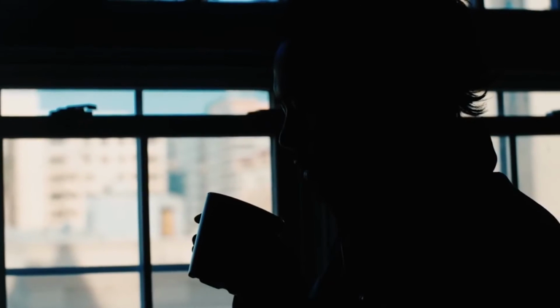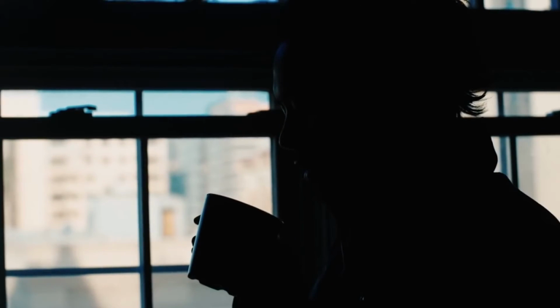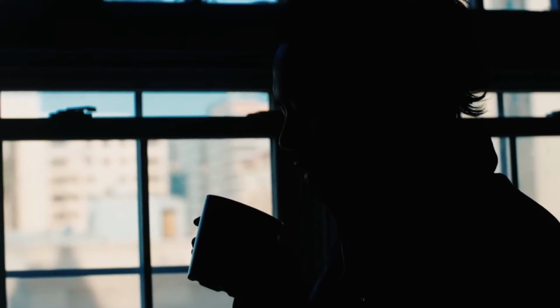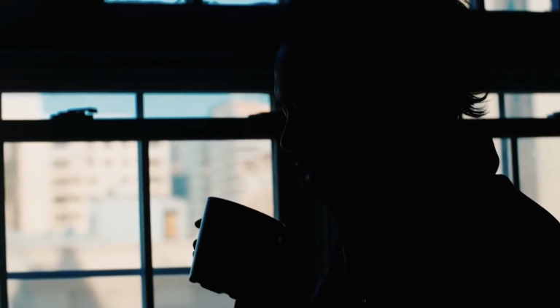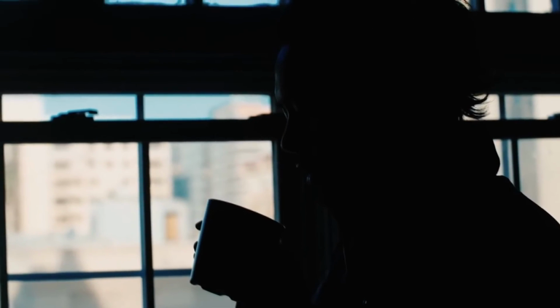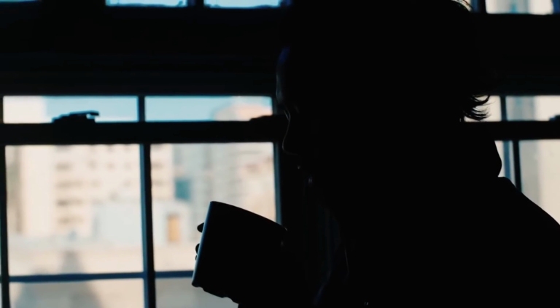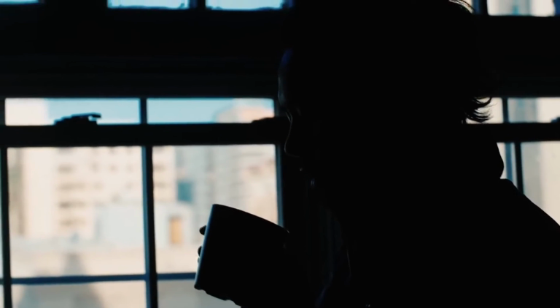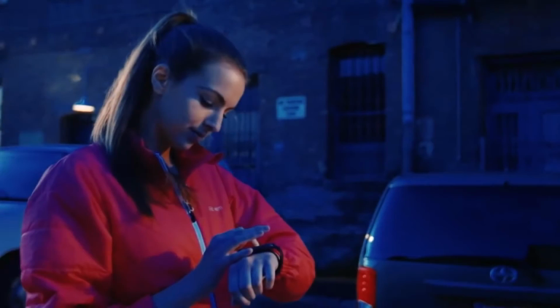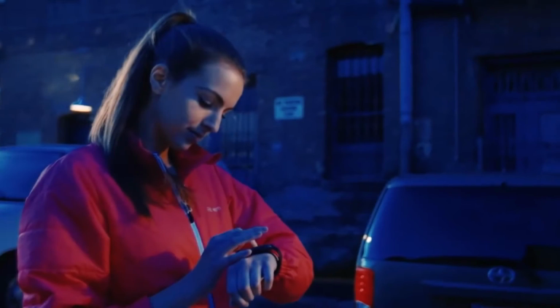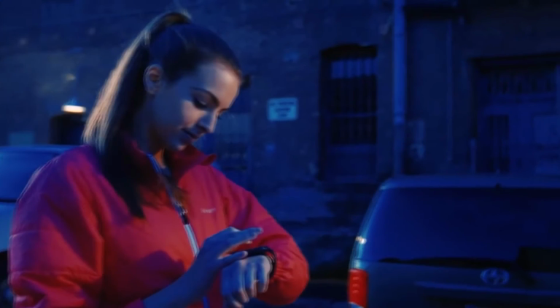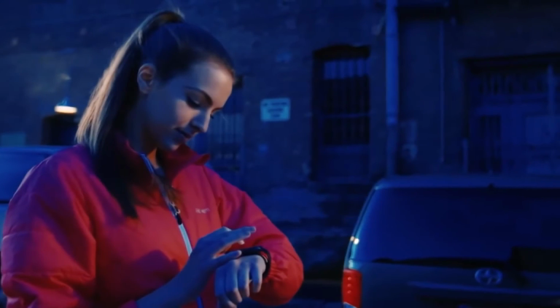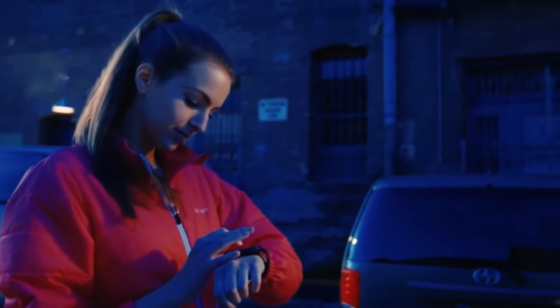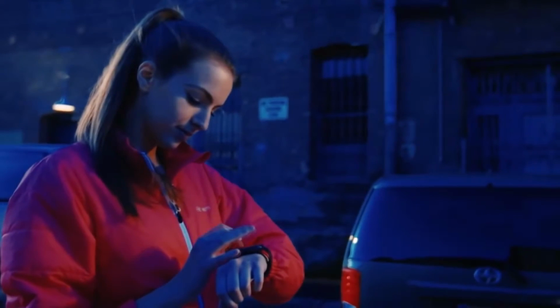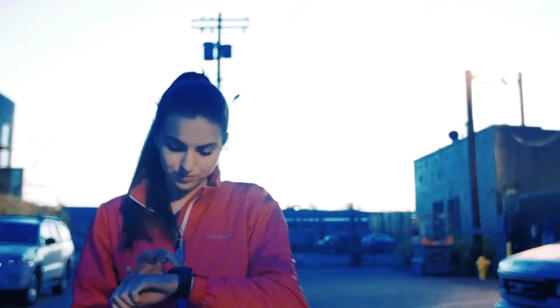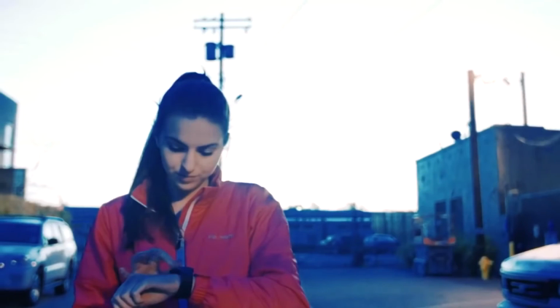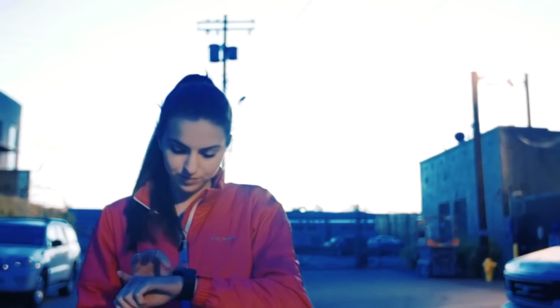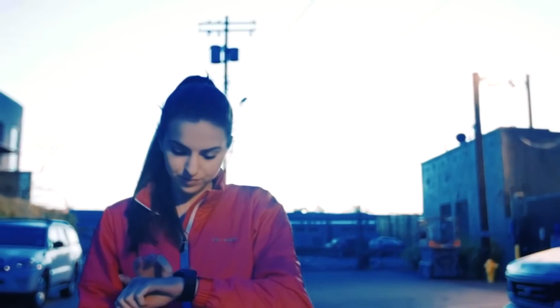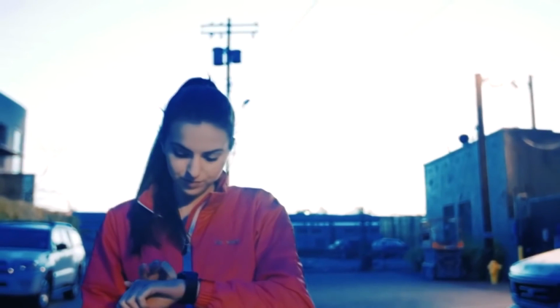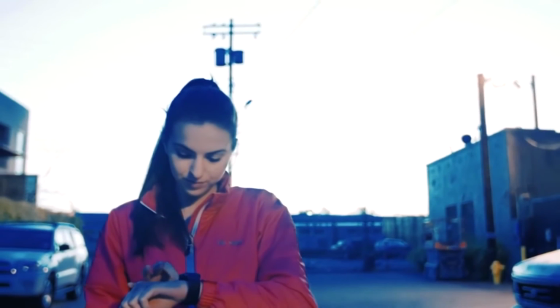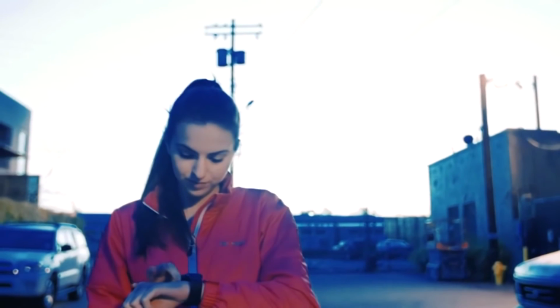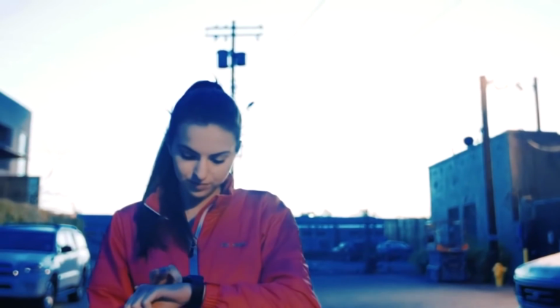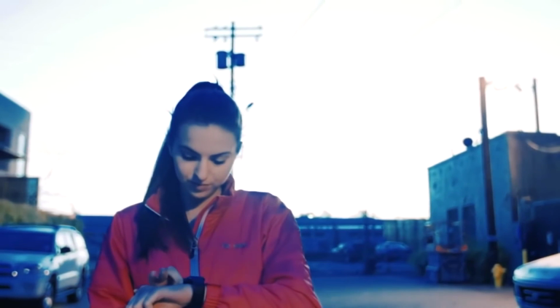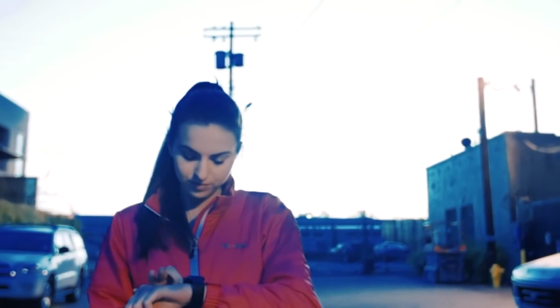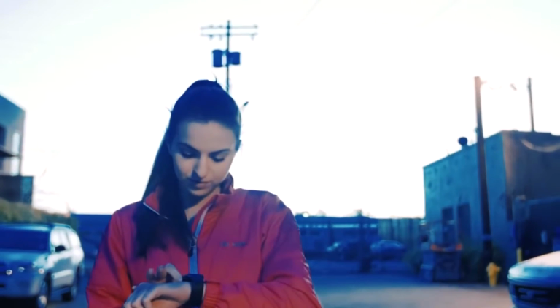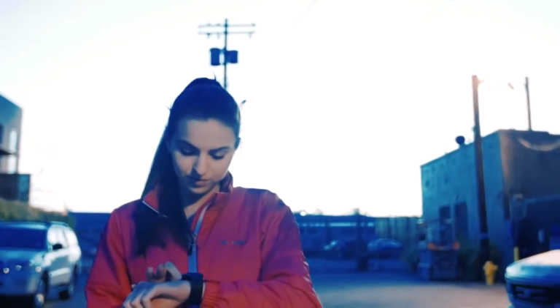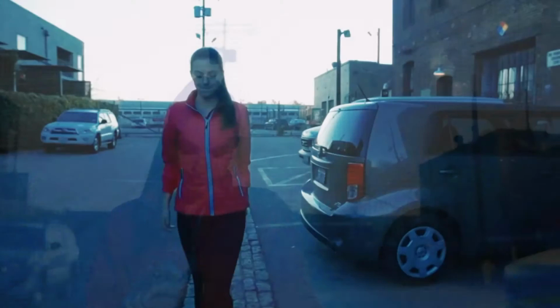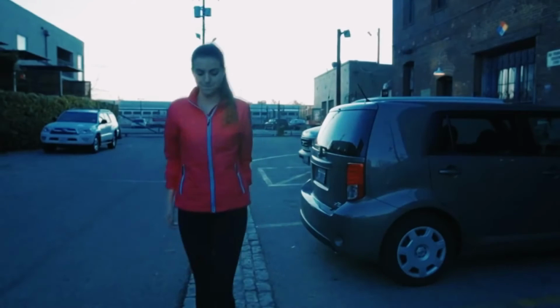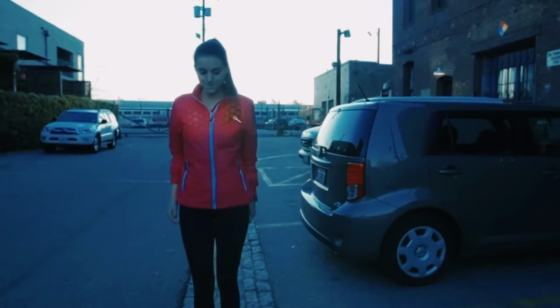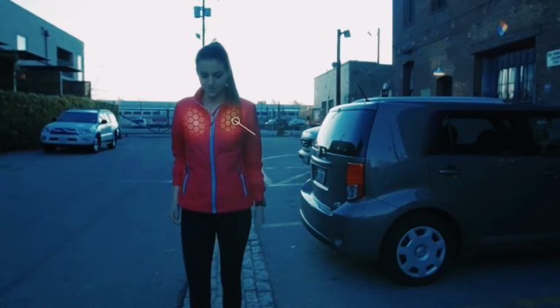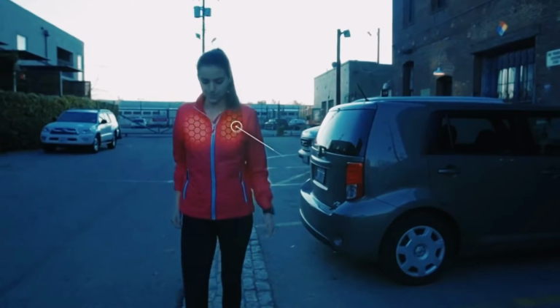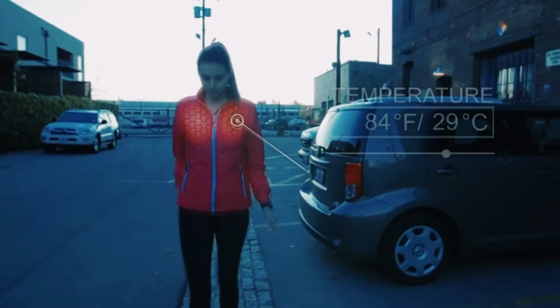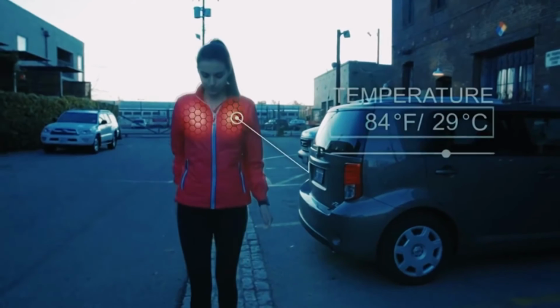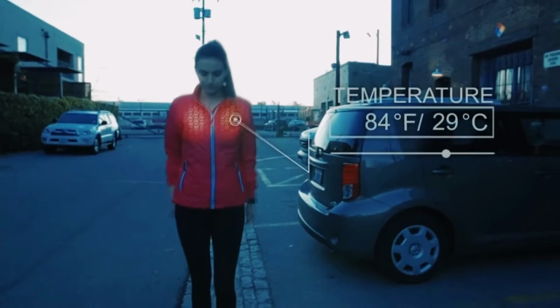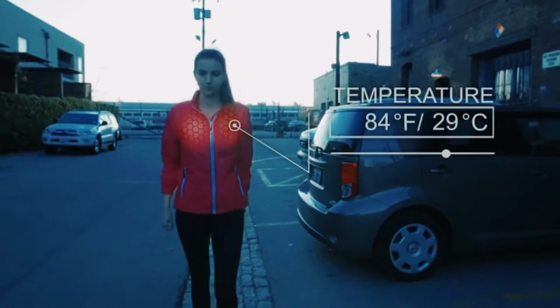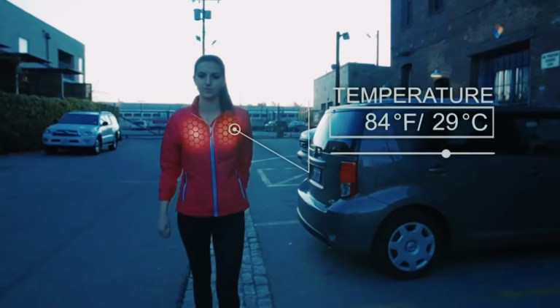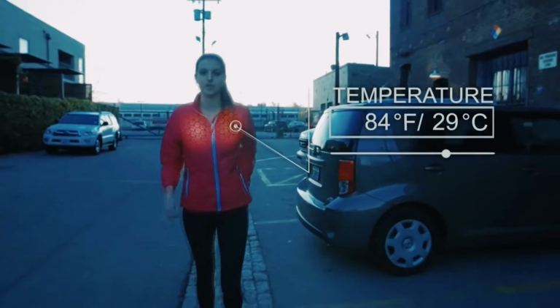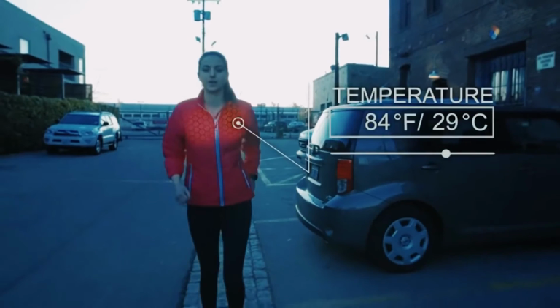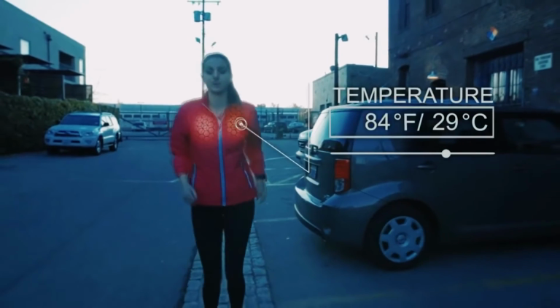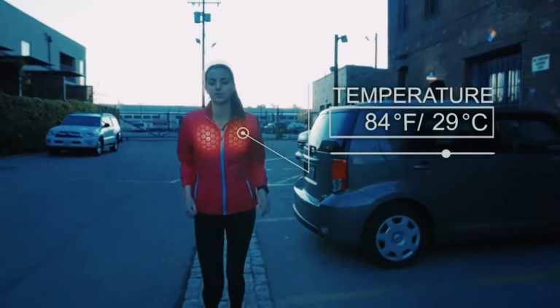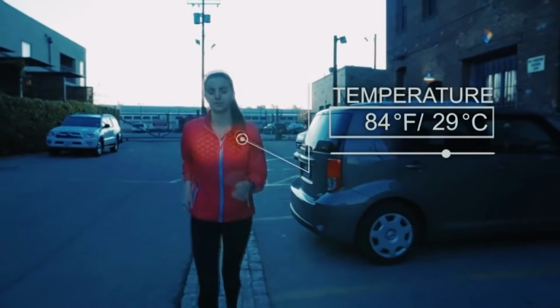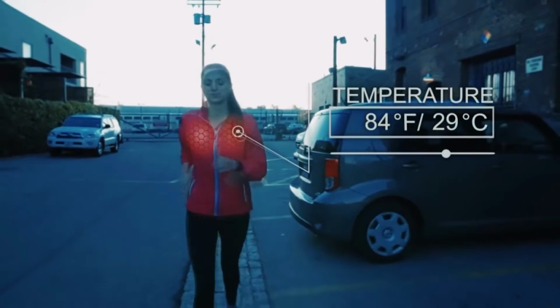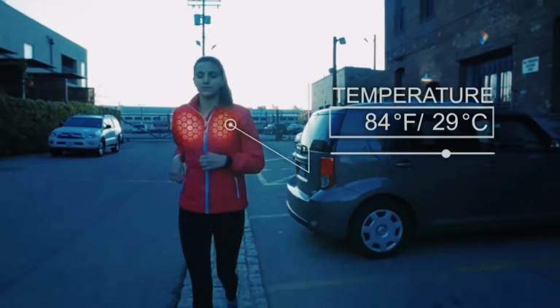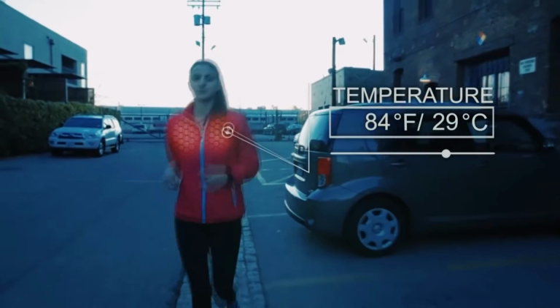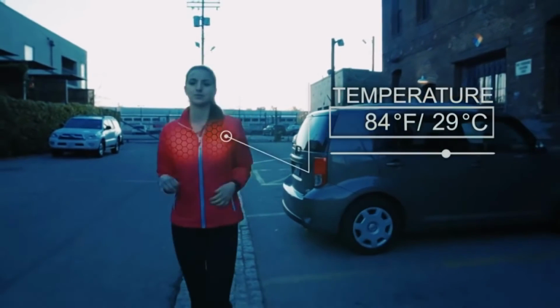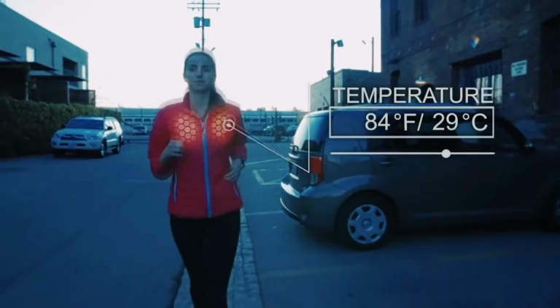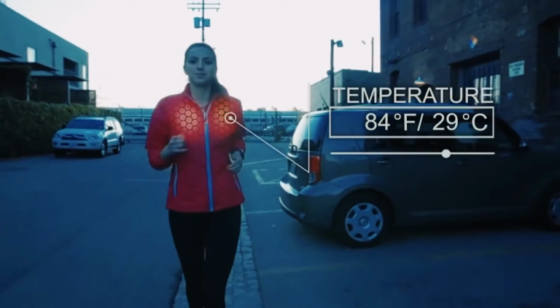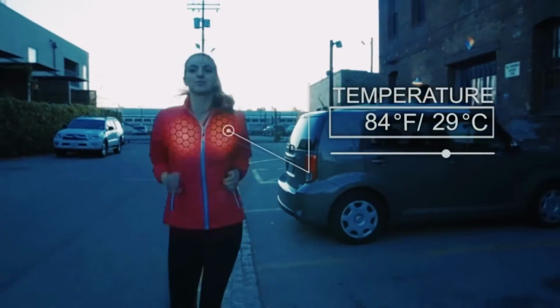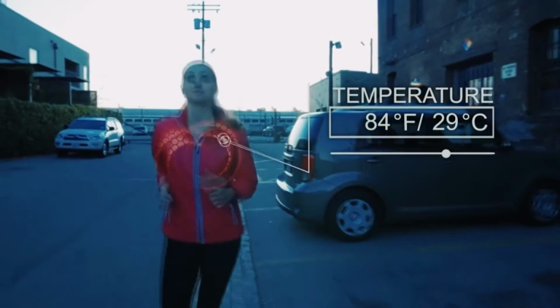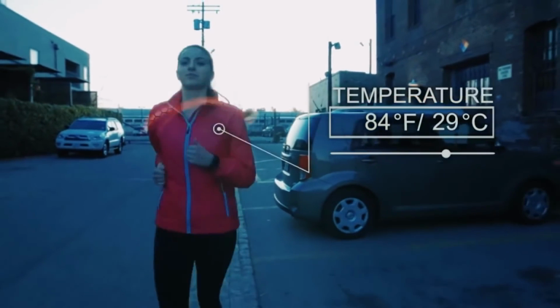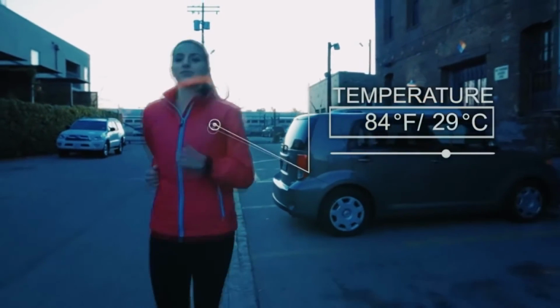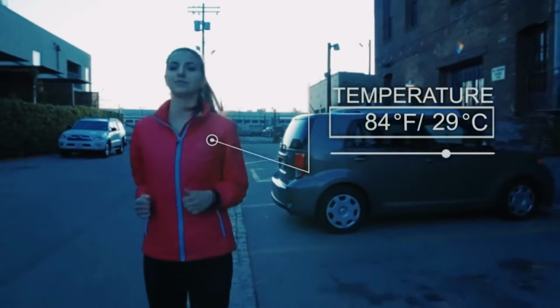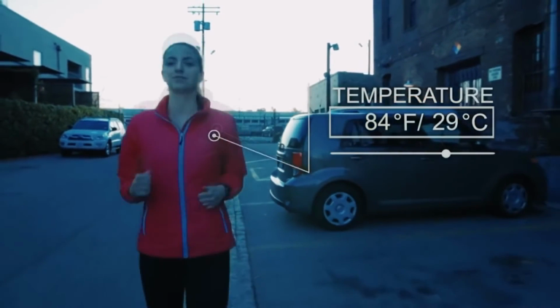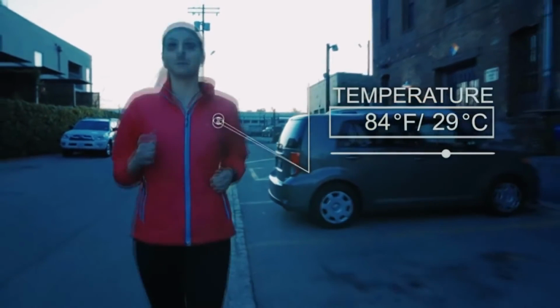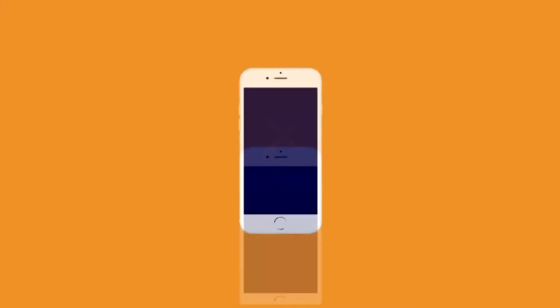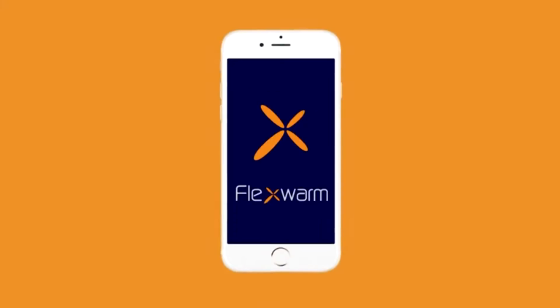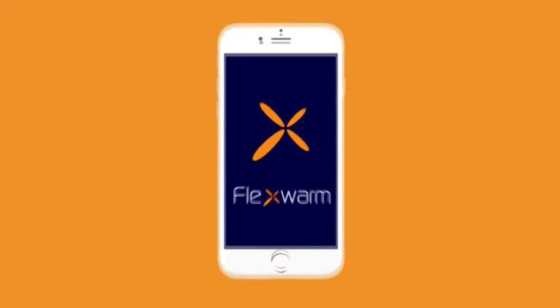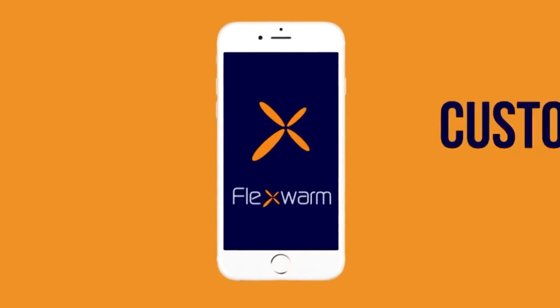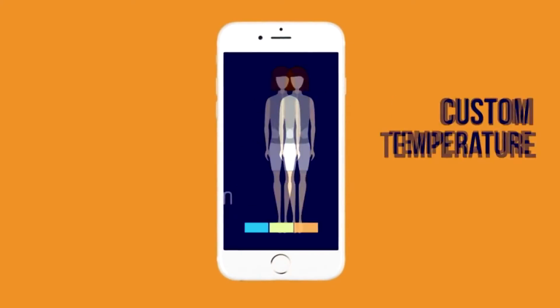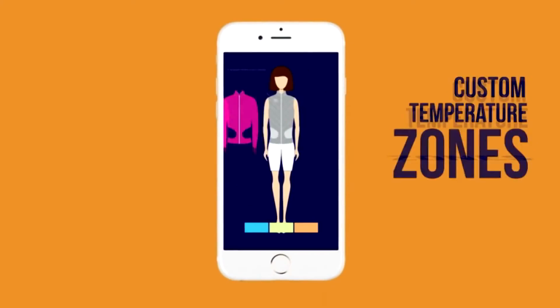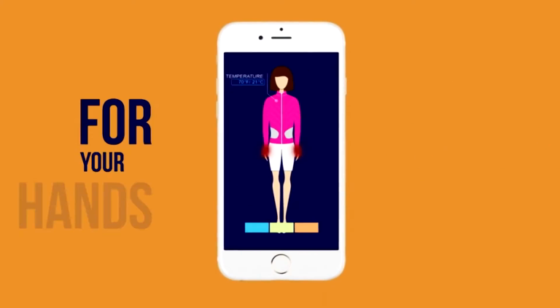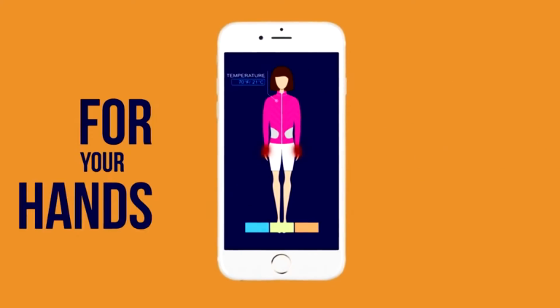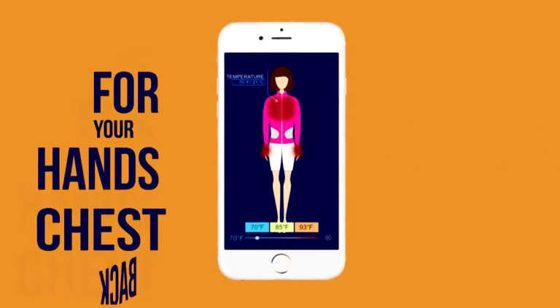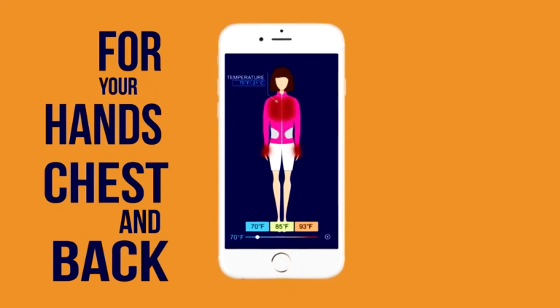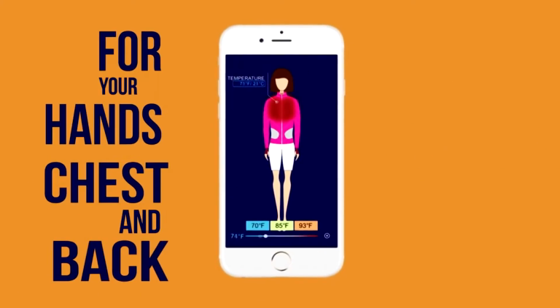You can set the temperature through the smartphone app, which you can also download to your computer, tablet, or even your smartwatch.